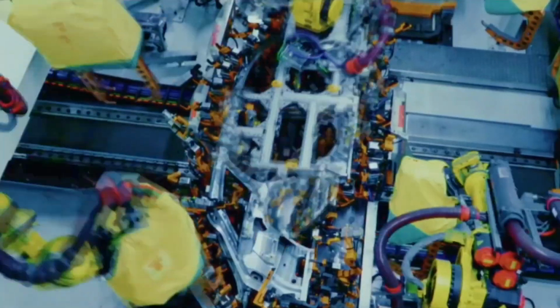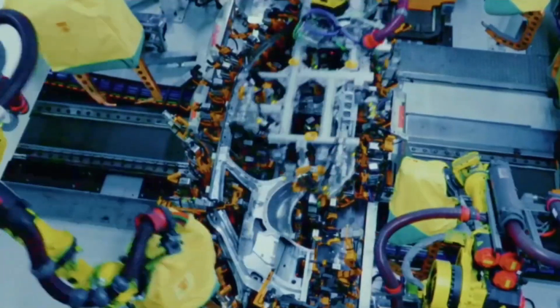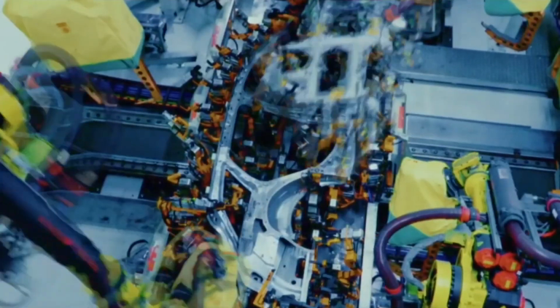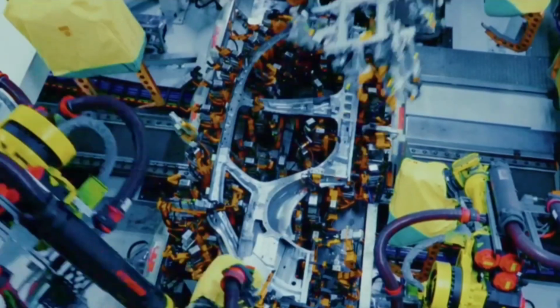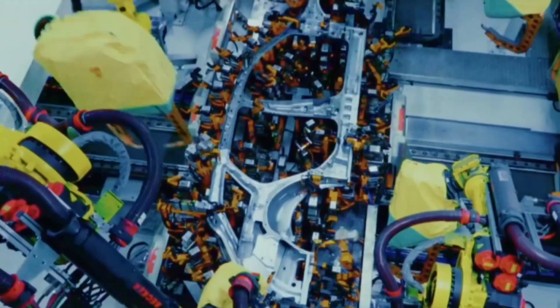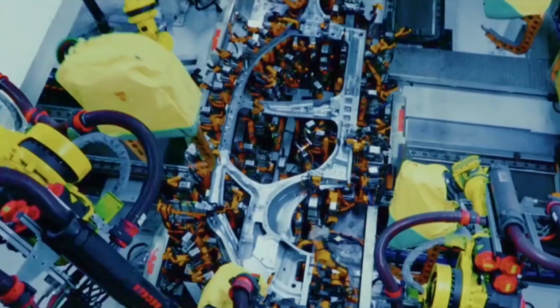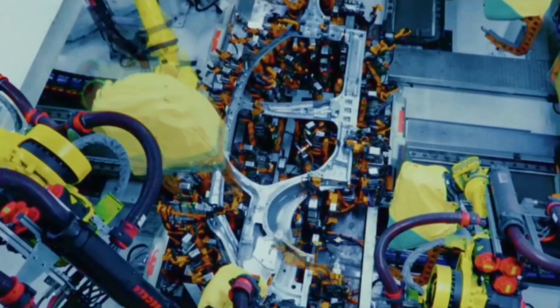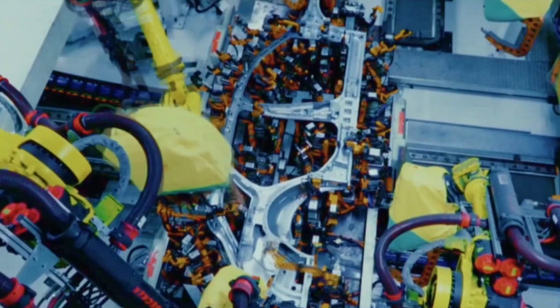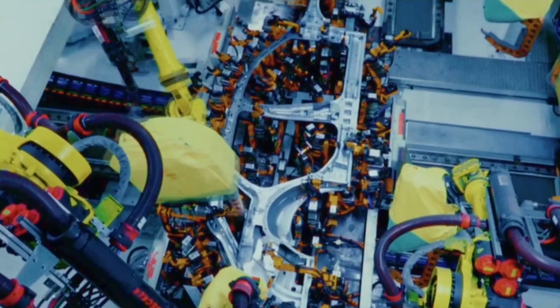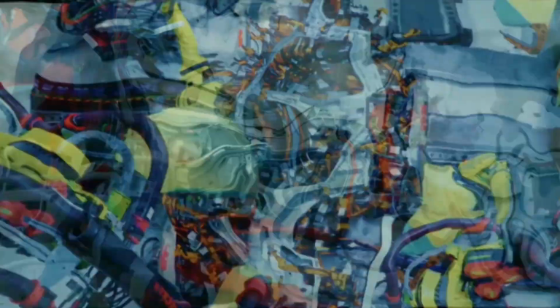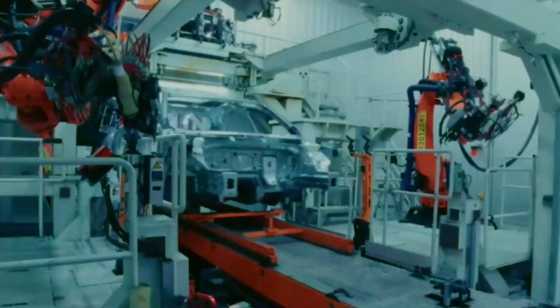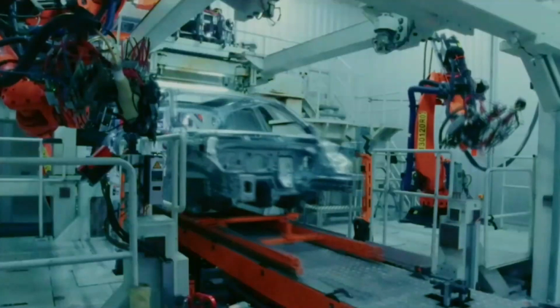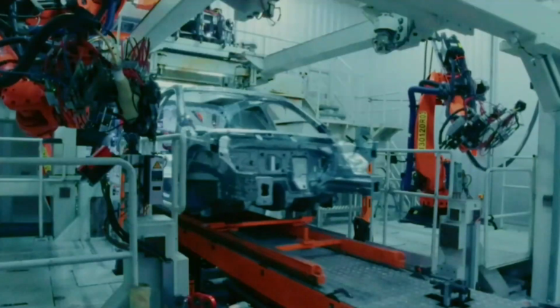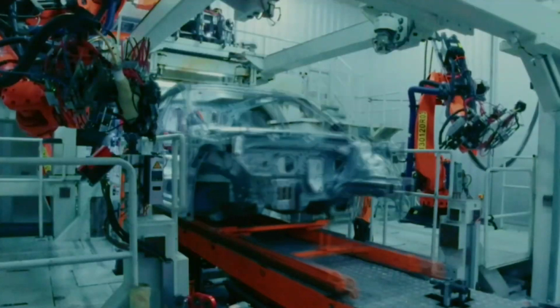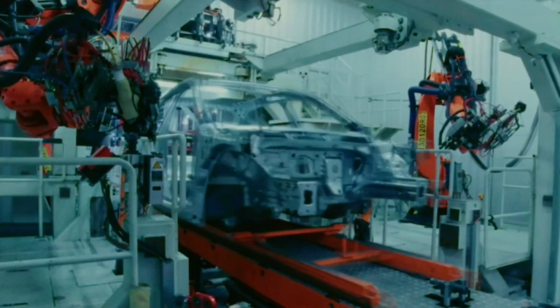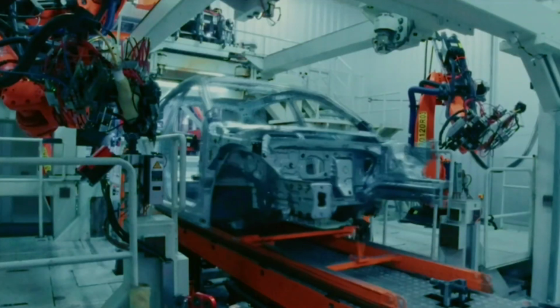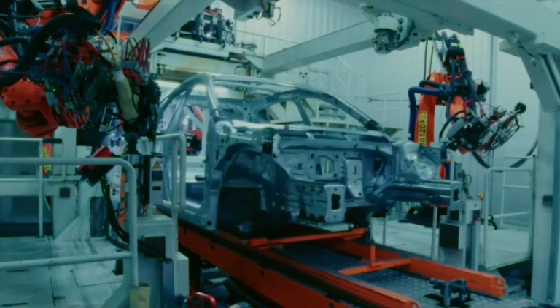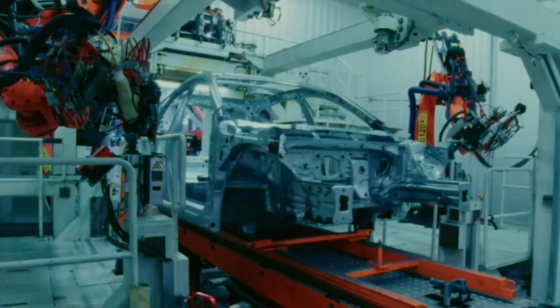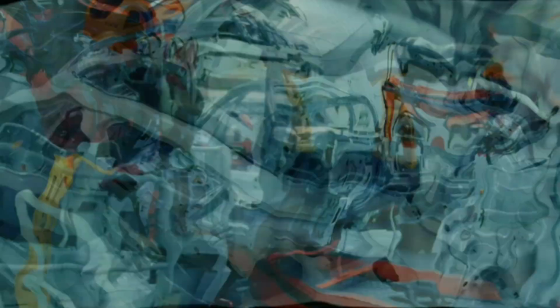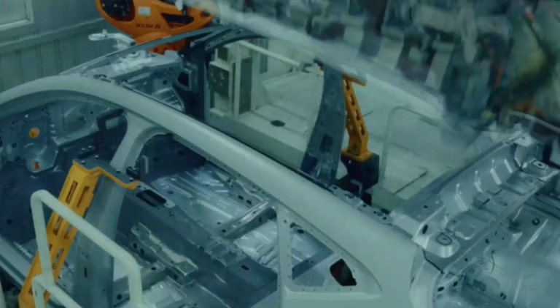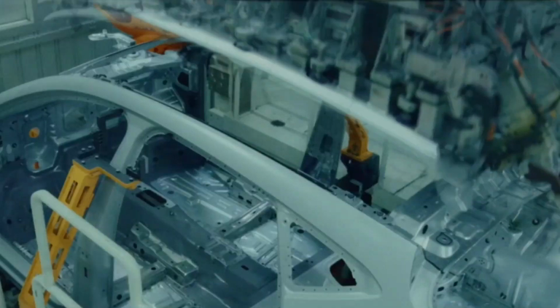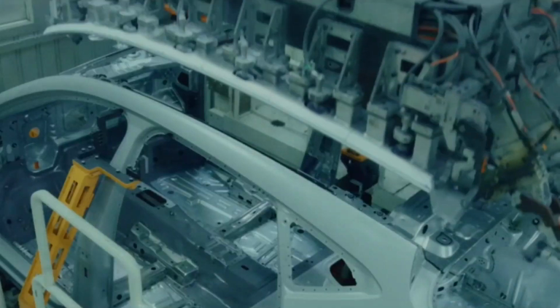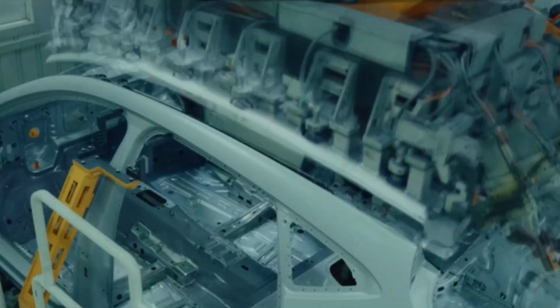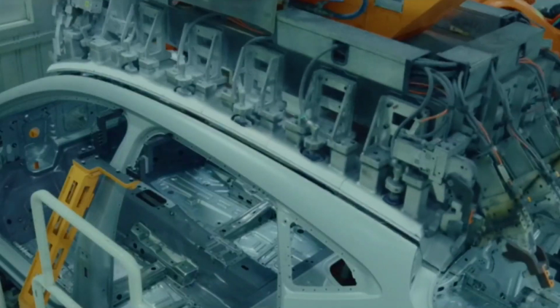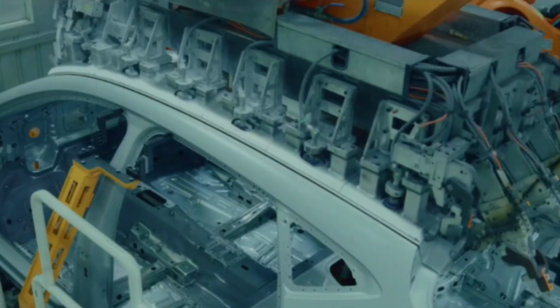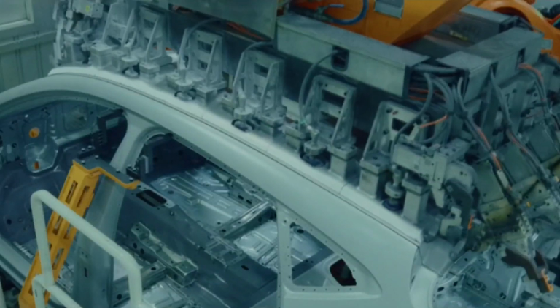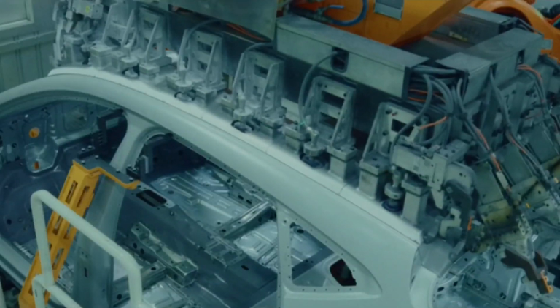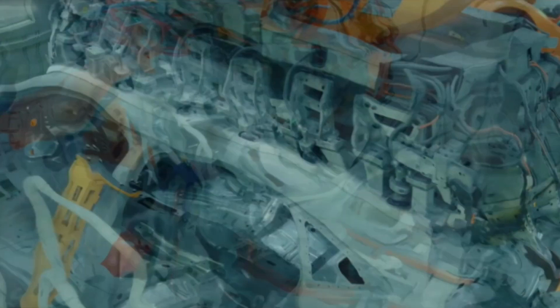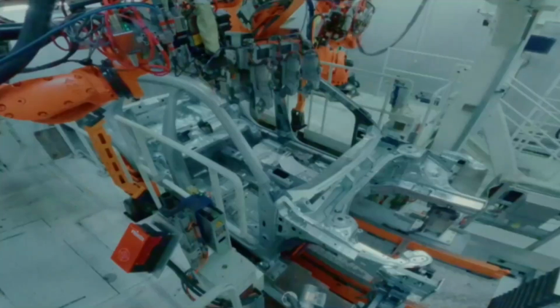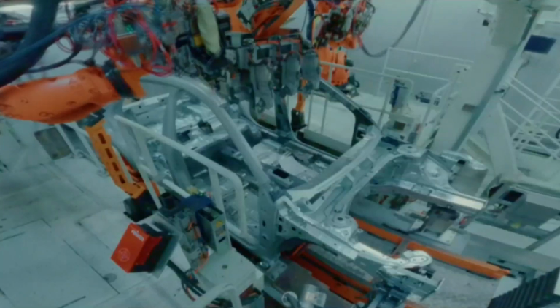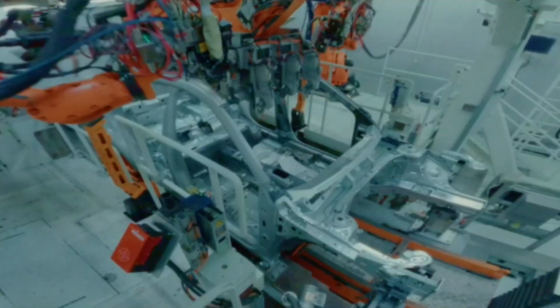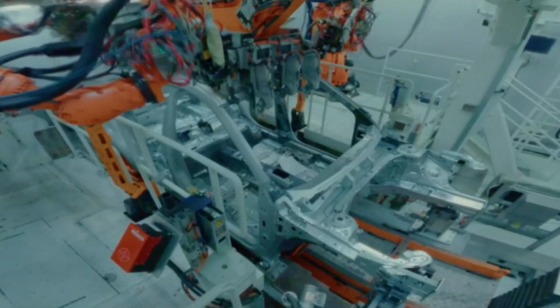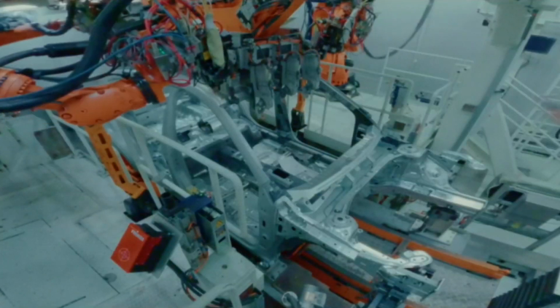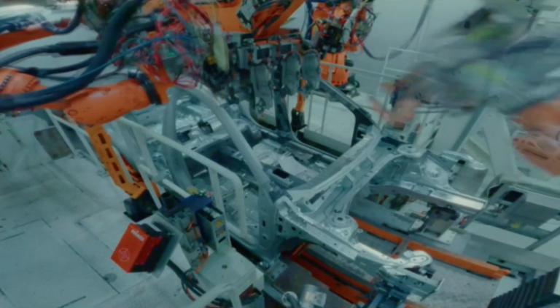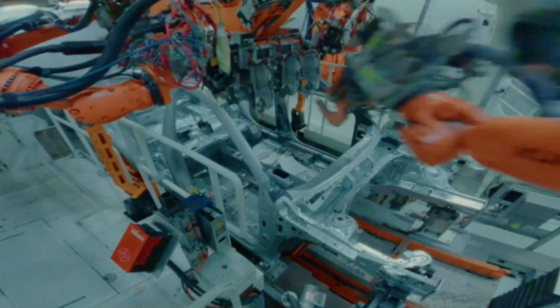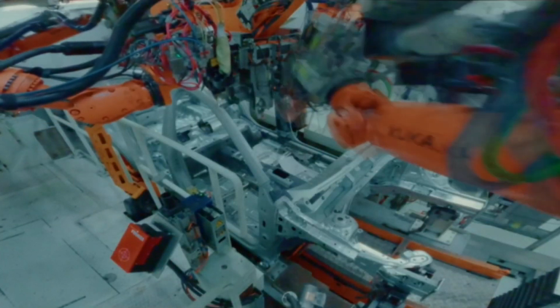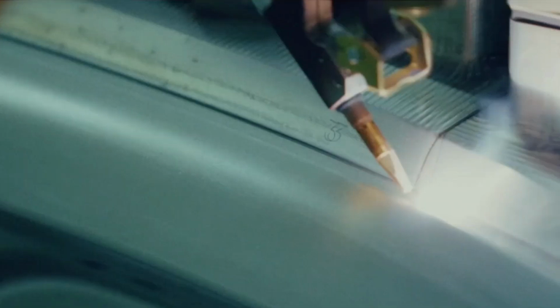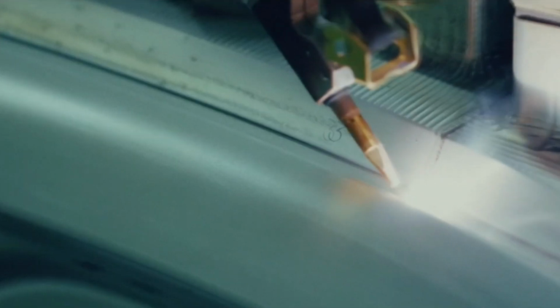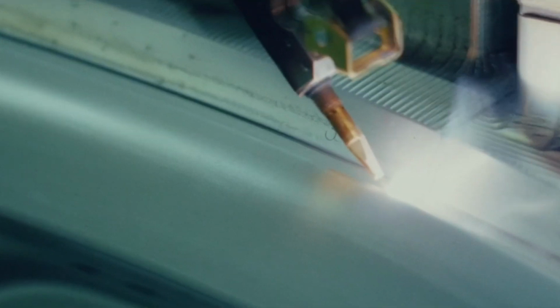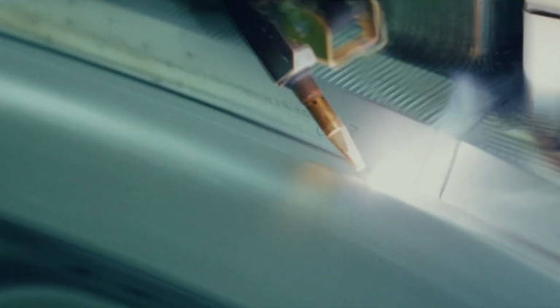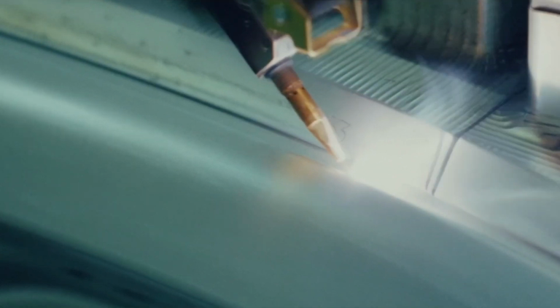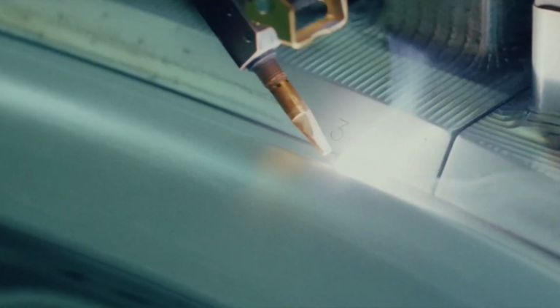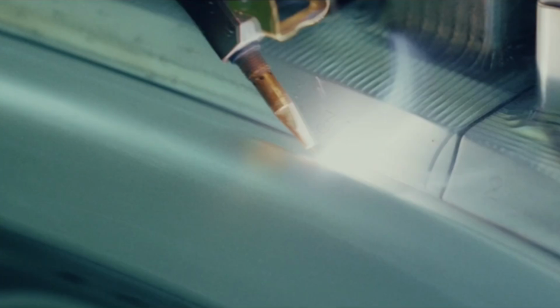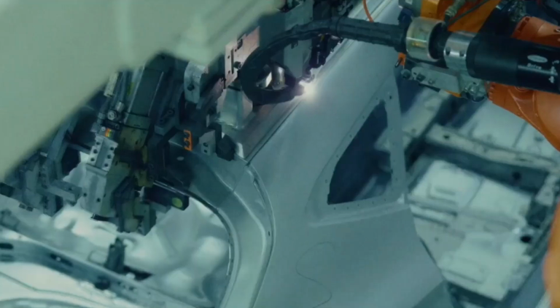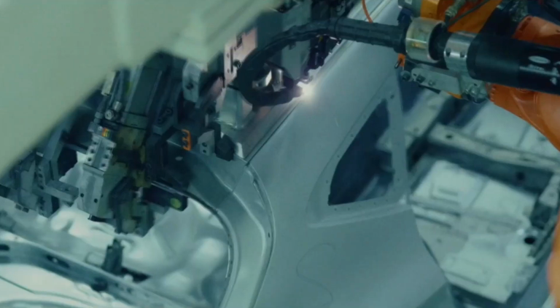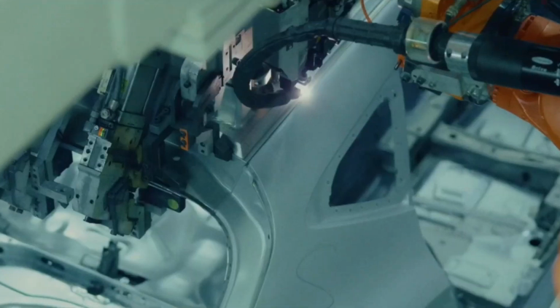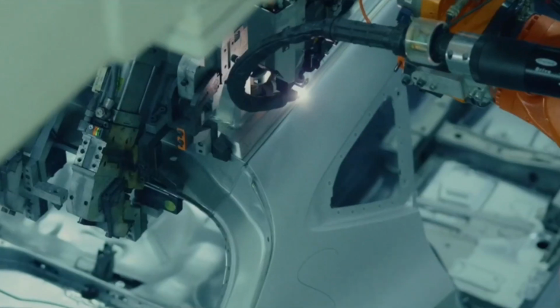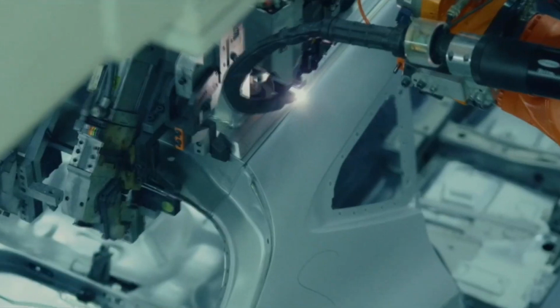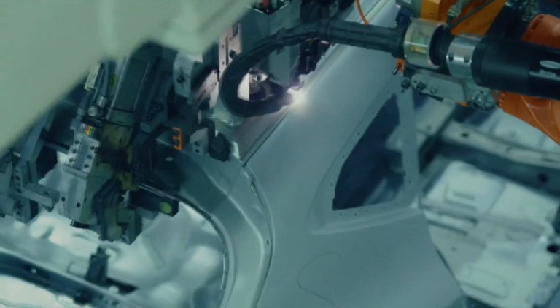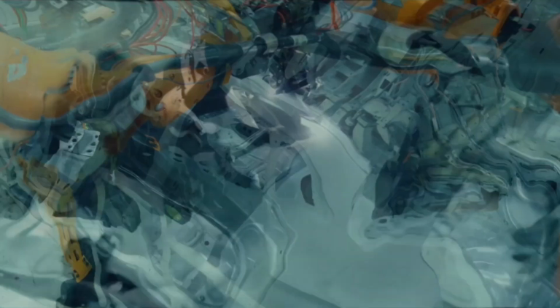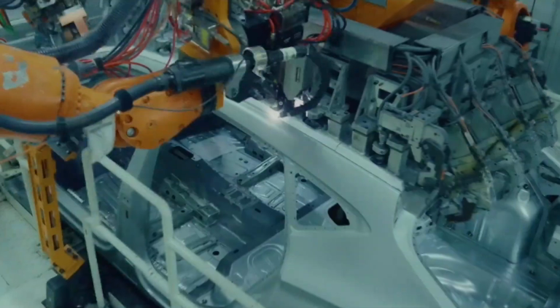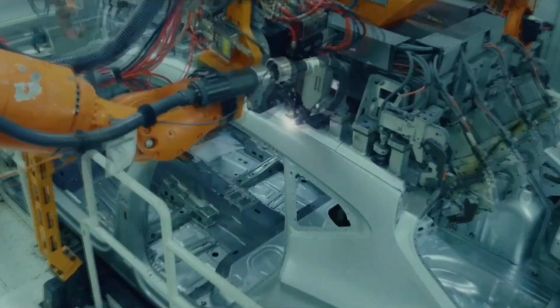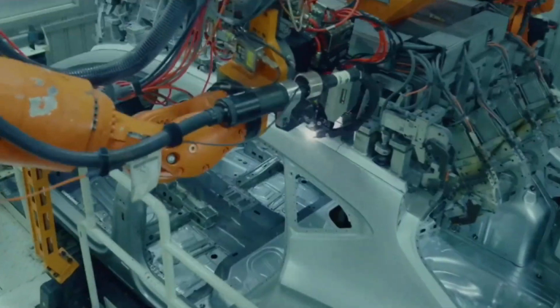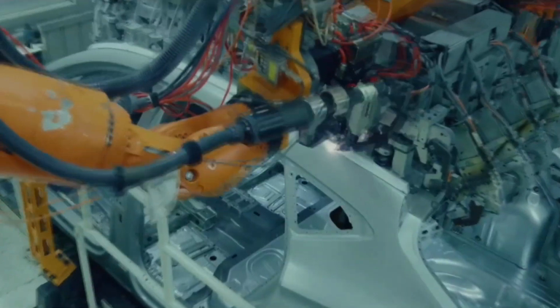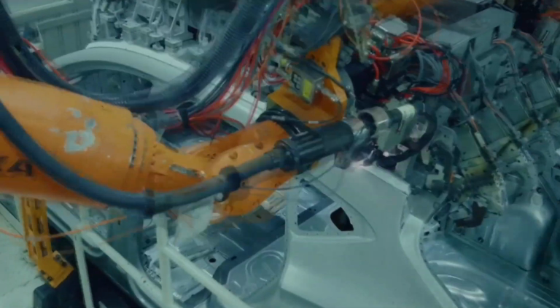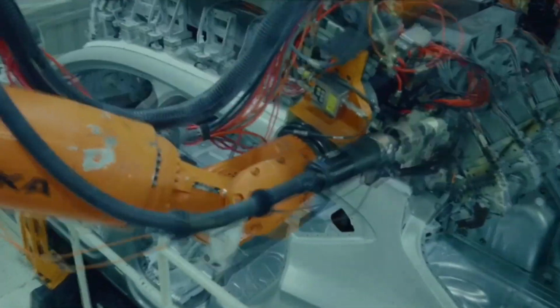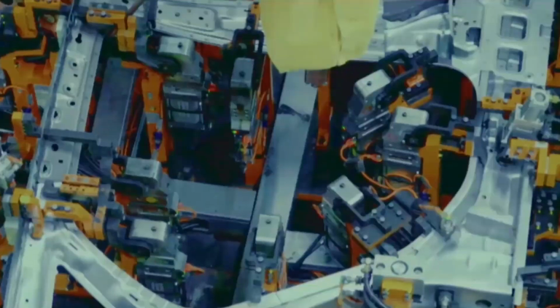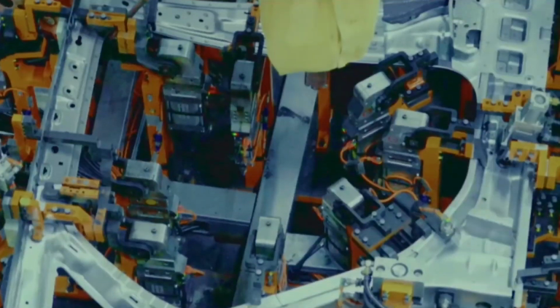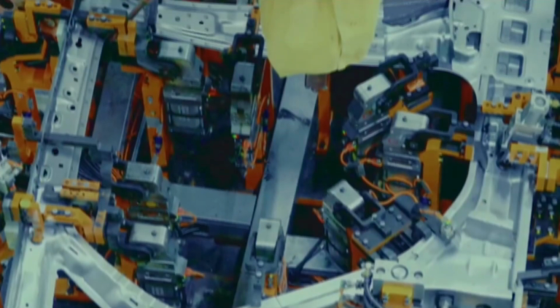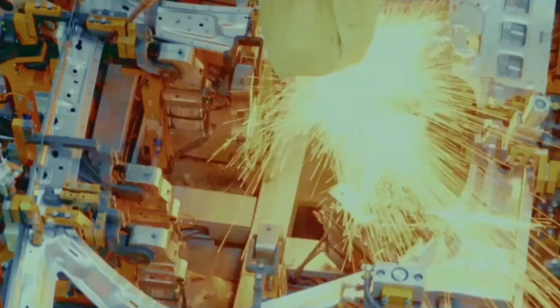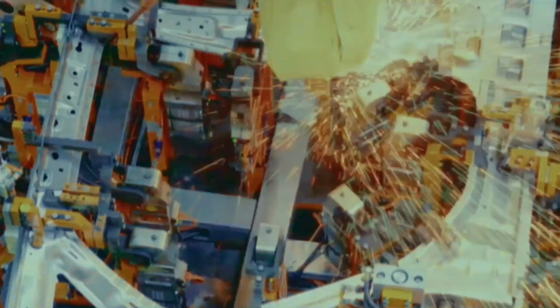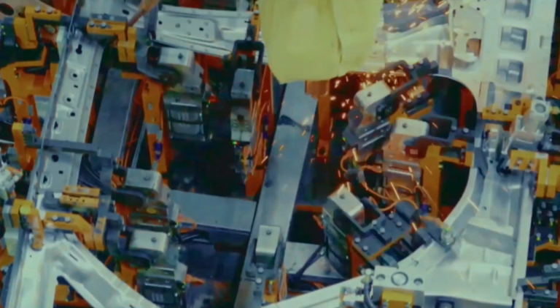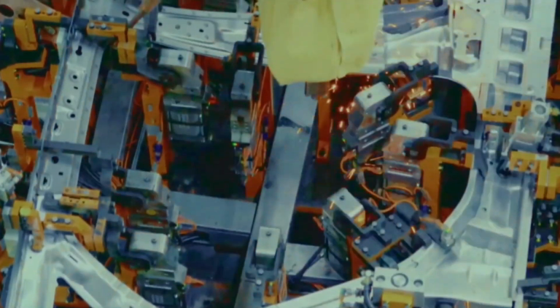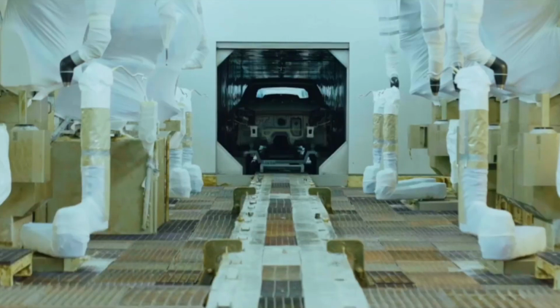It's a dance of precision and quality, where every detail is scrutinized with innovative tools like deep learning and cutting-edge digital systems.